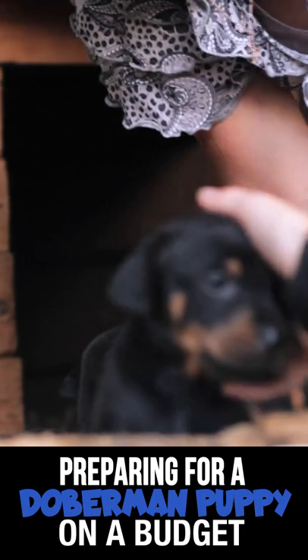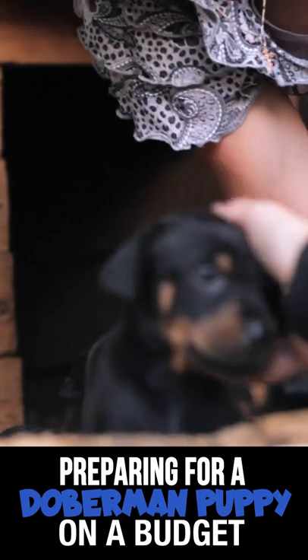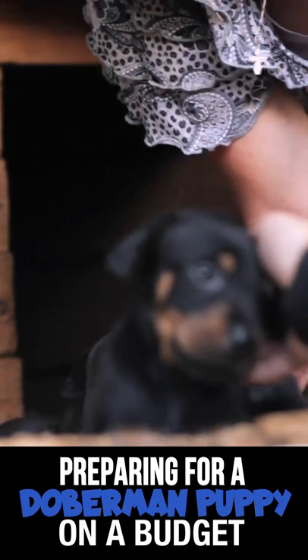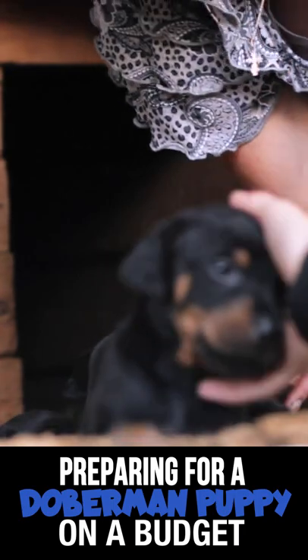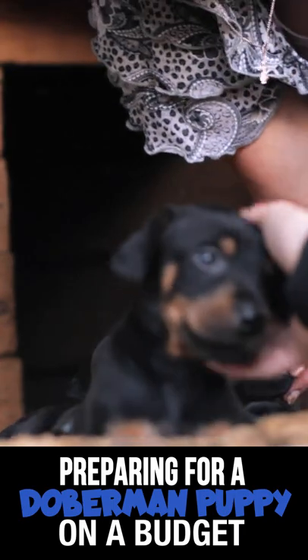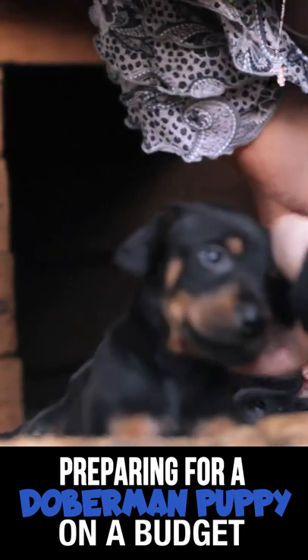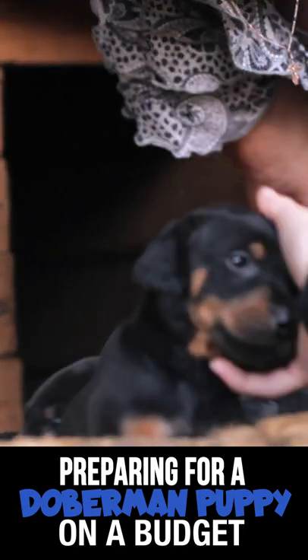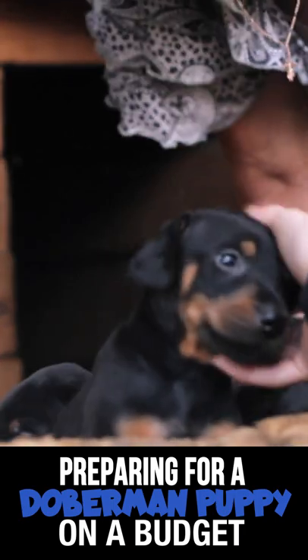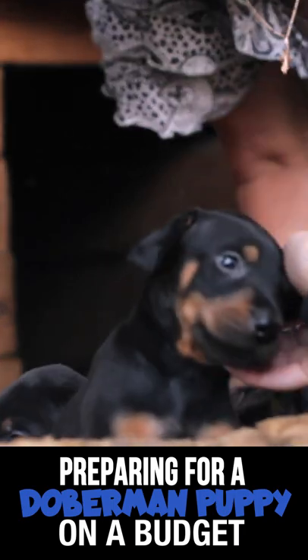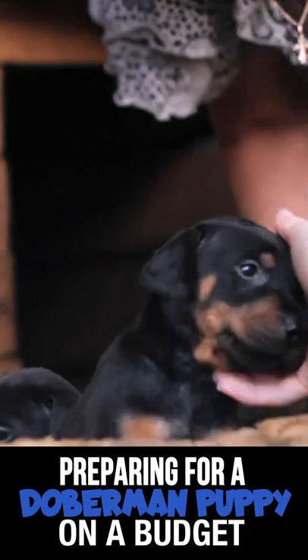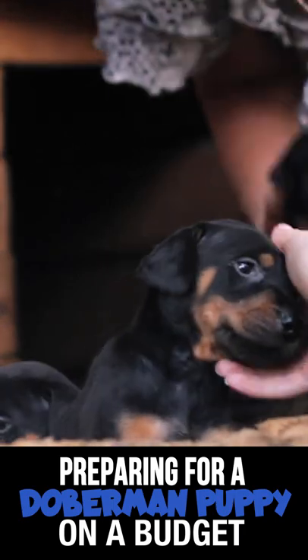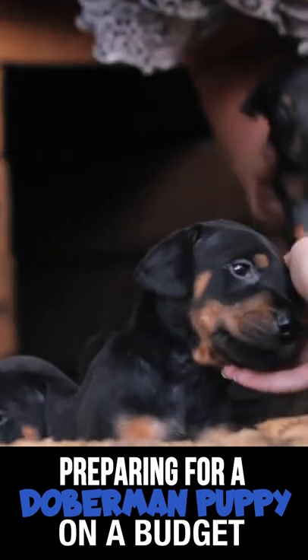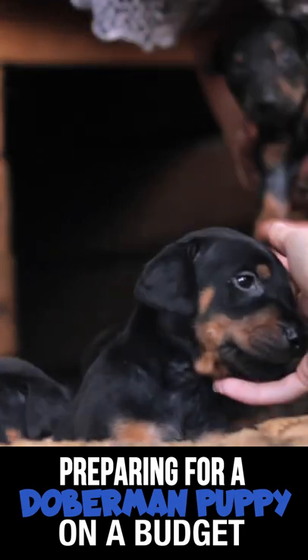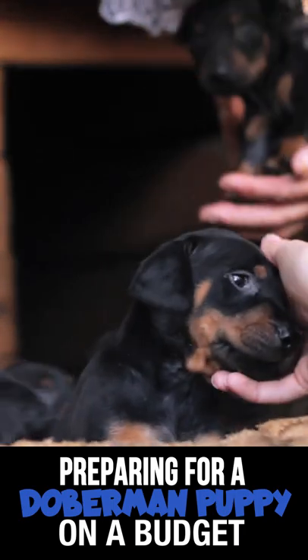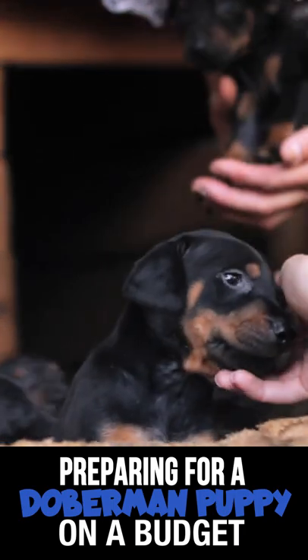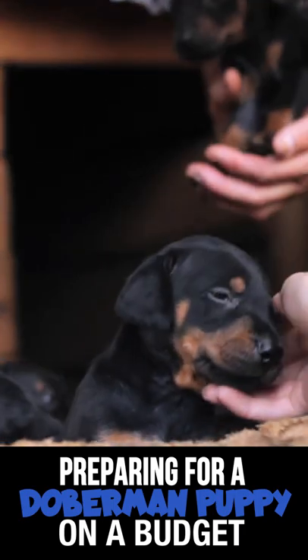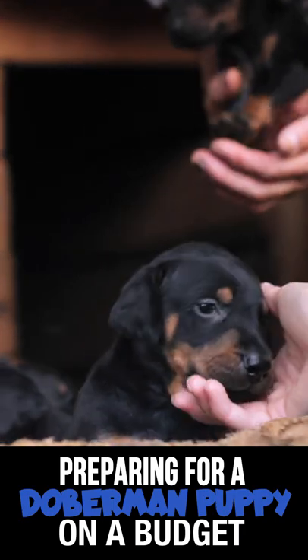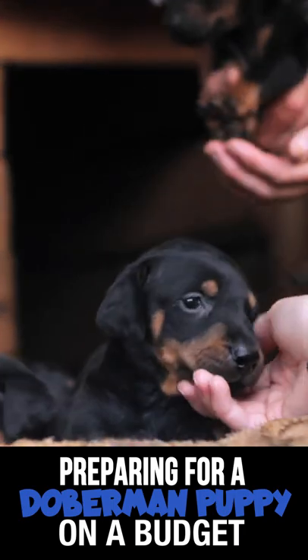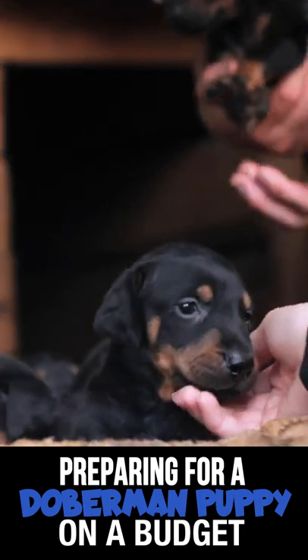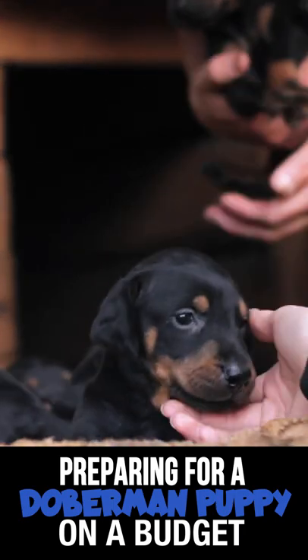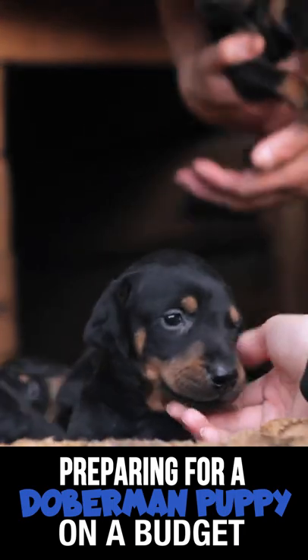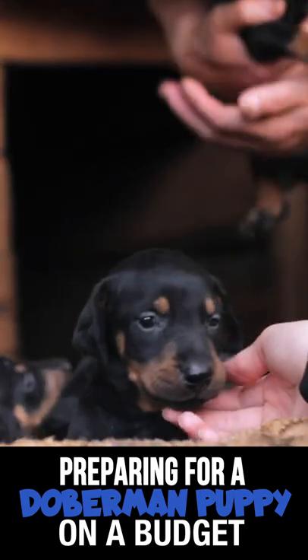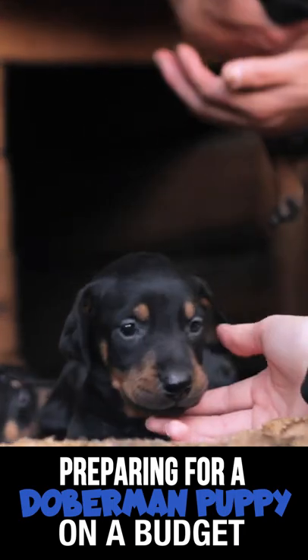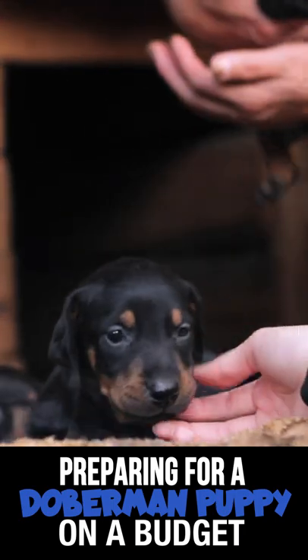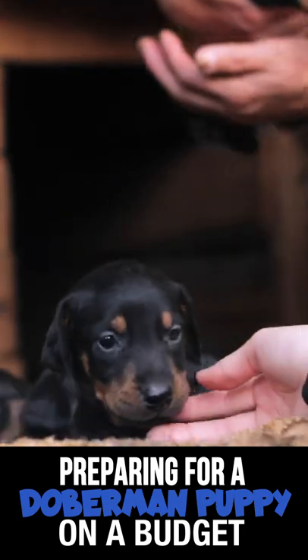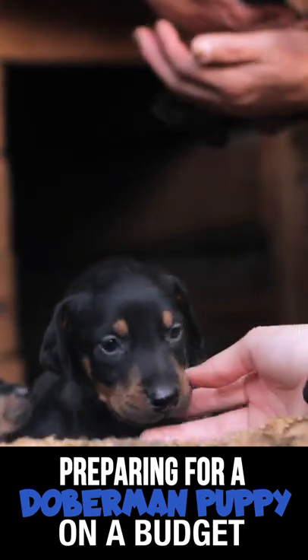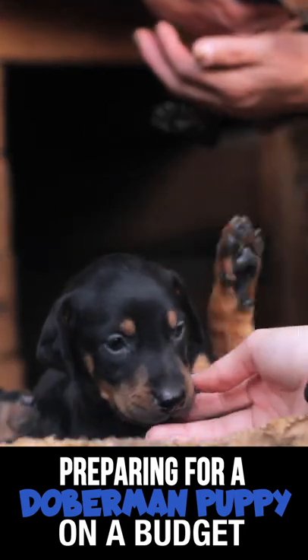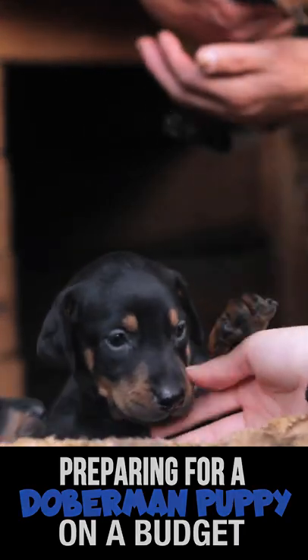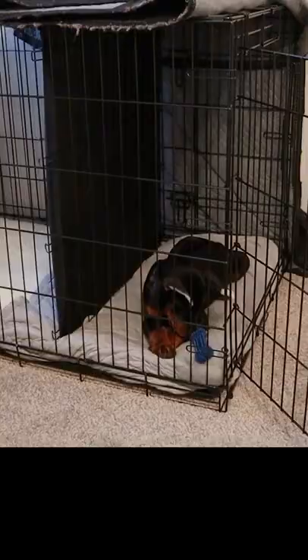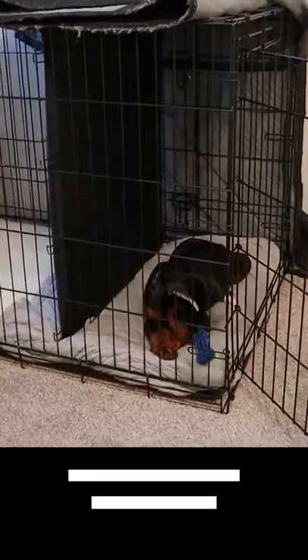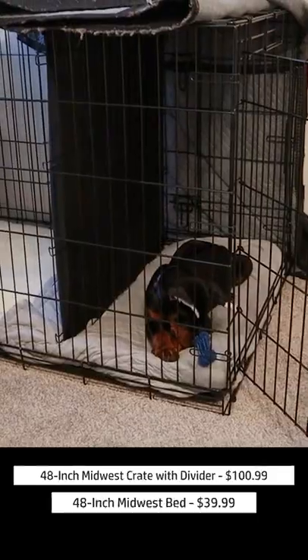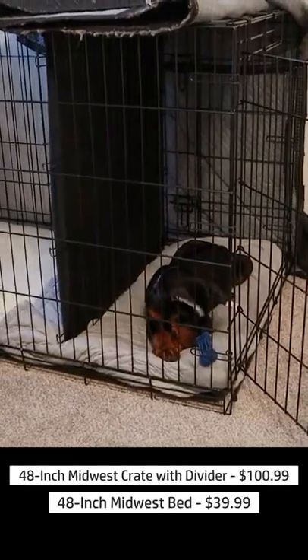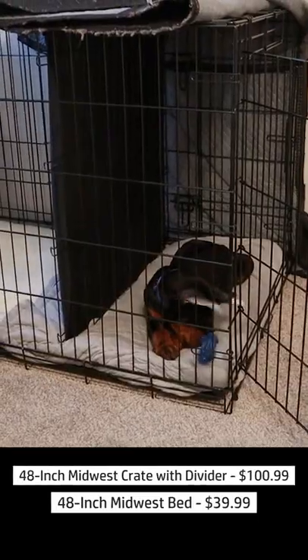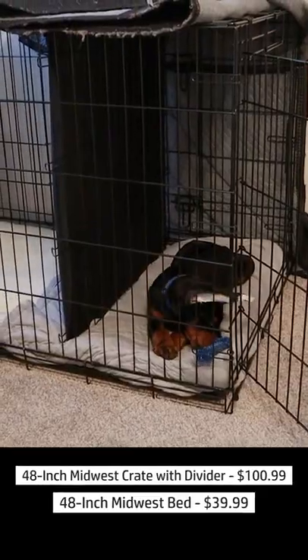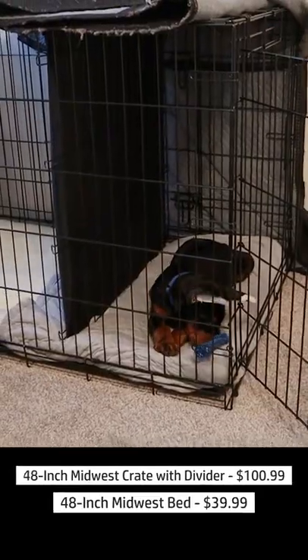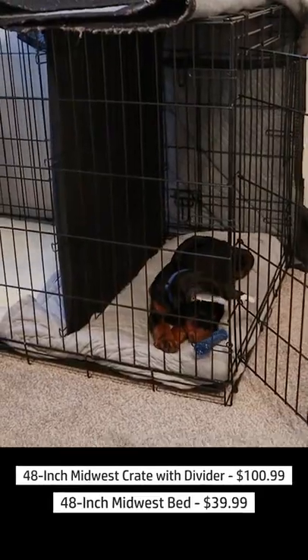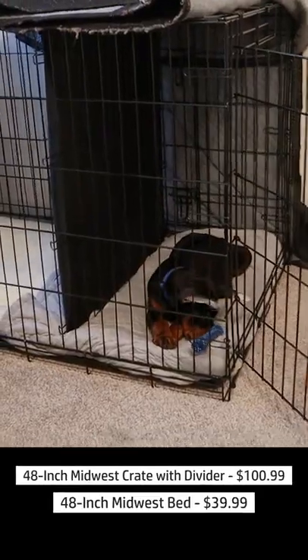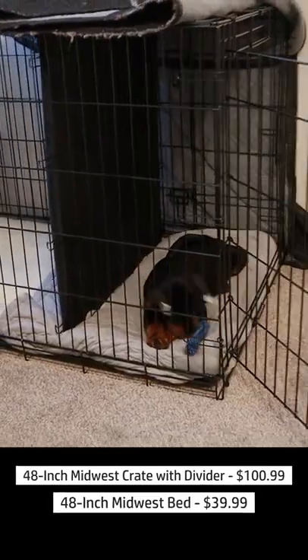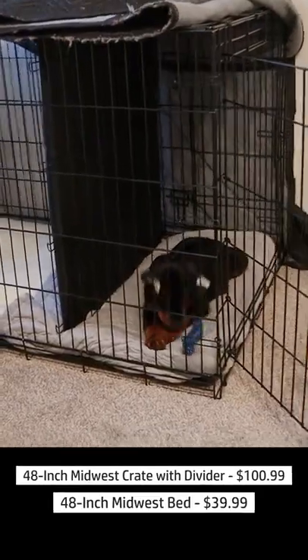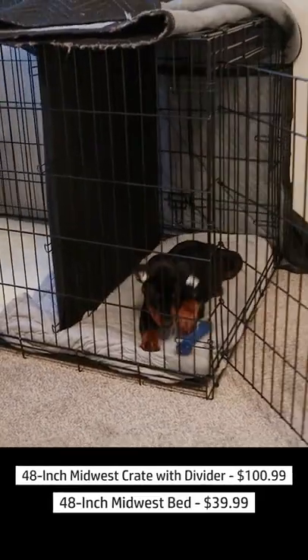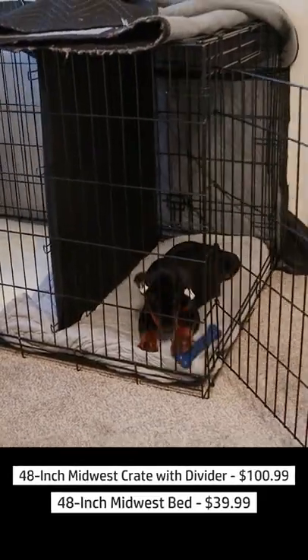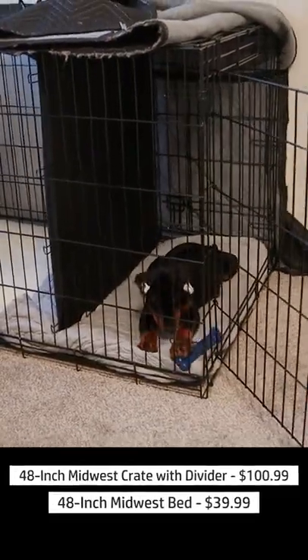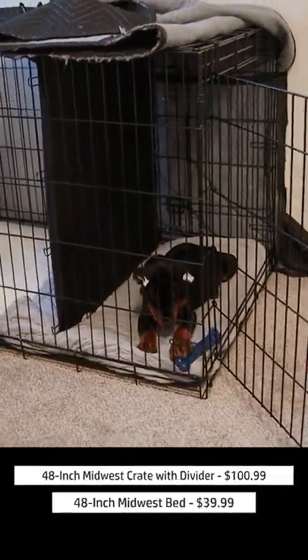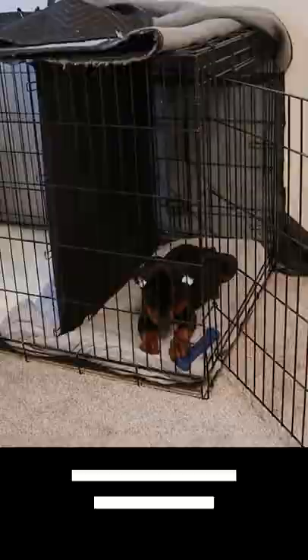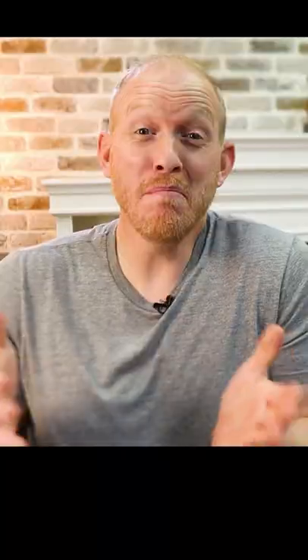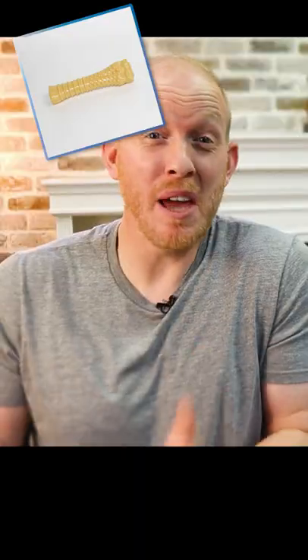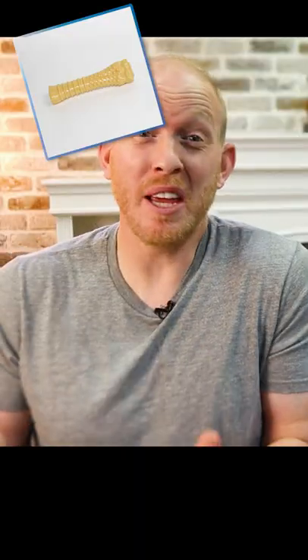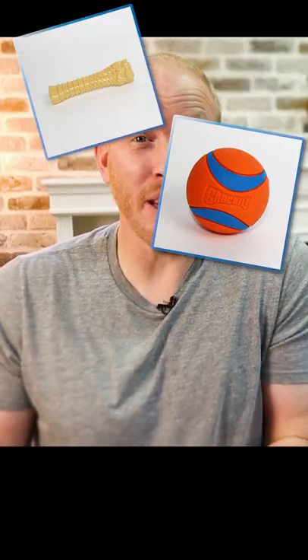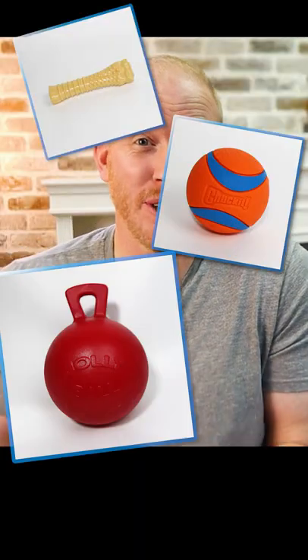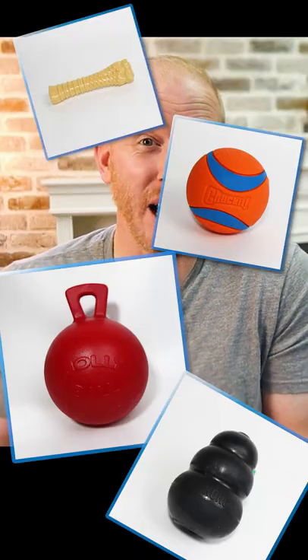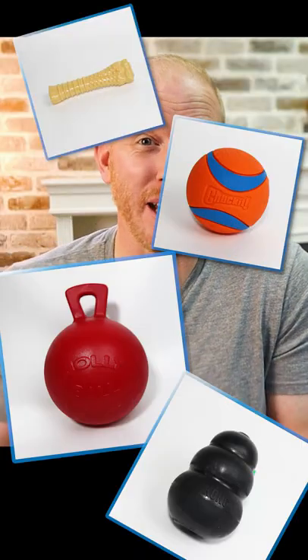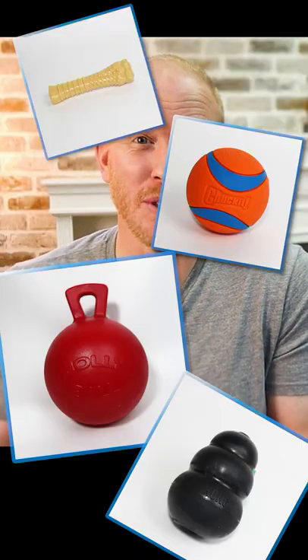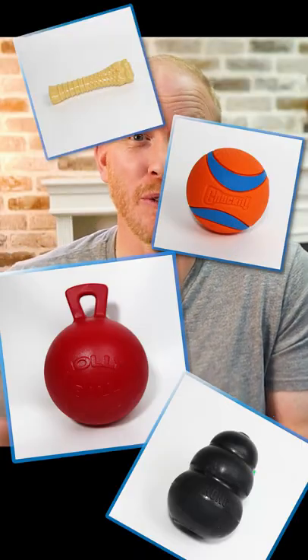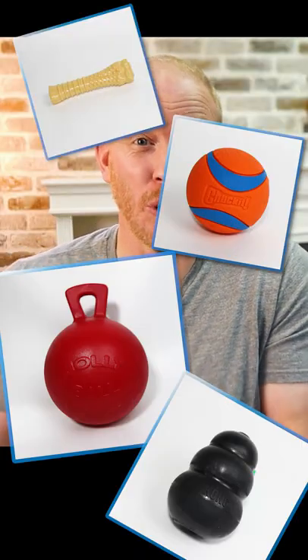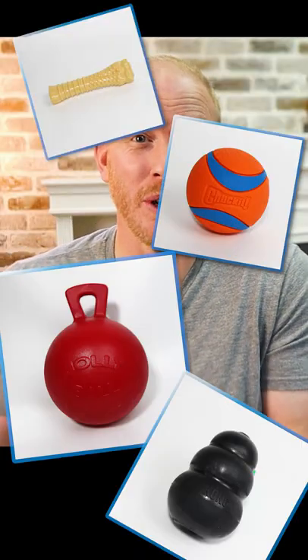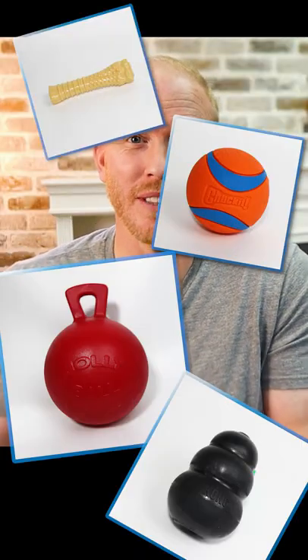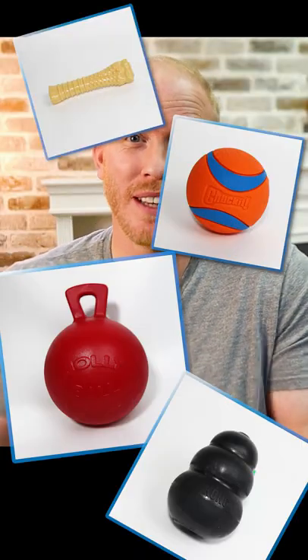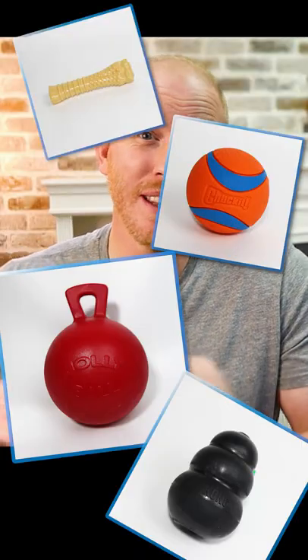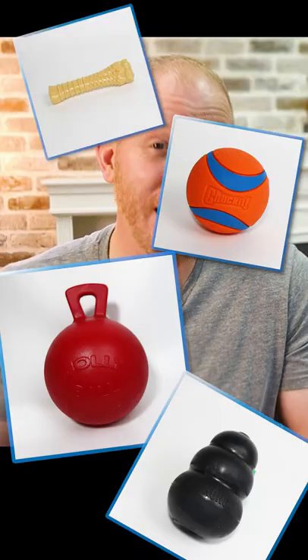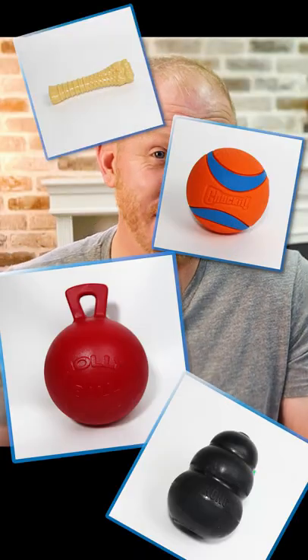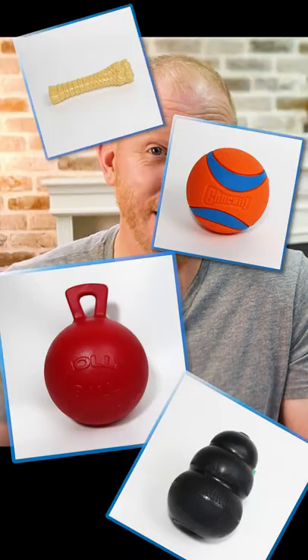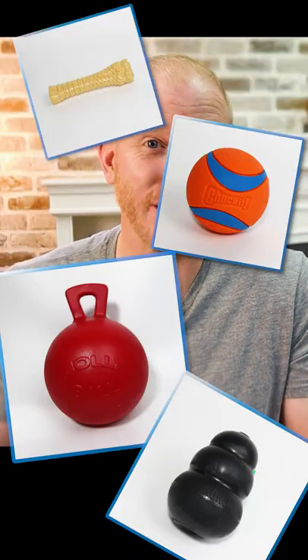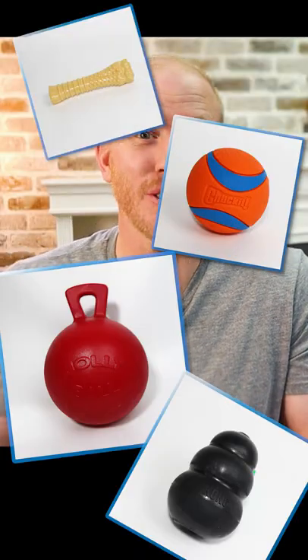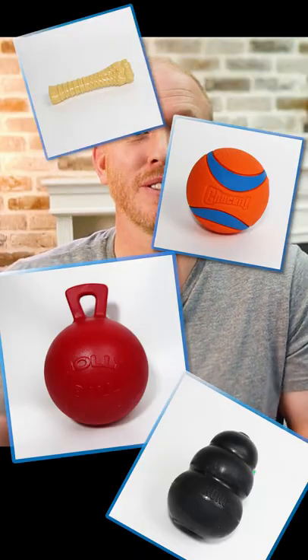What do you need before bringing home a Doberman puppy? A crate with a divider and a bed. Many different types of toys with lots of textures.